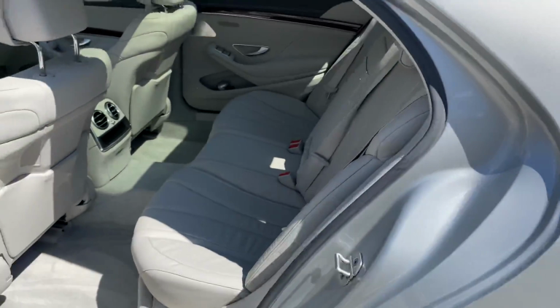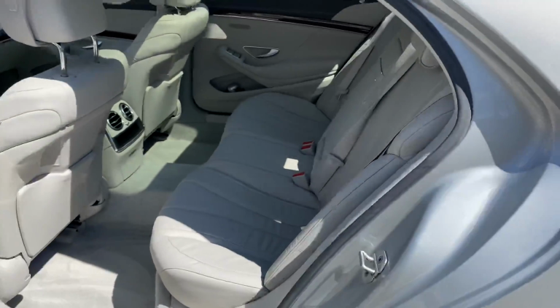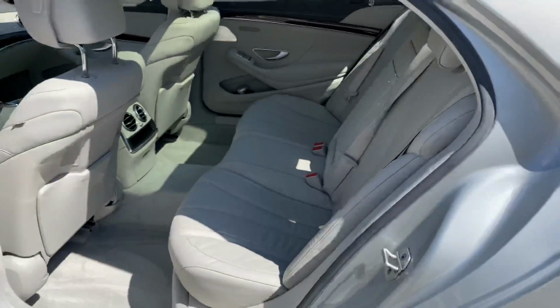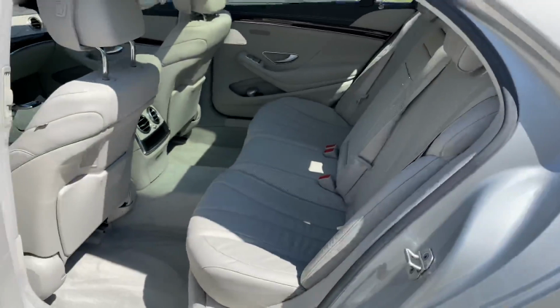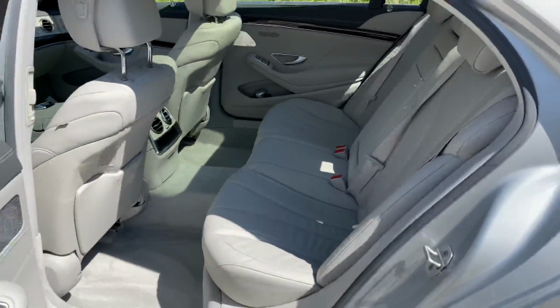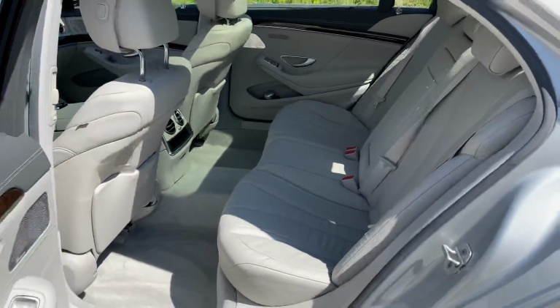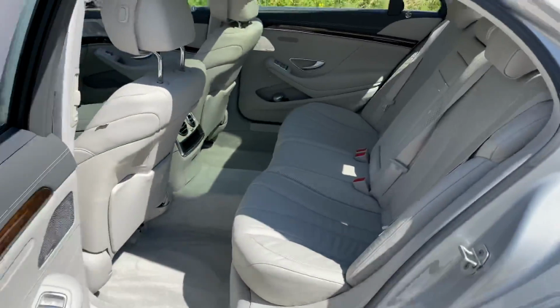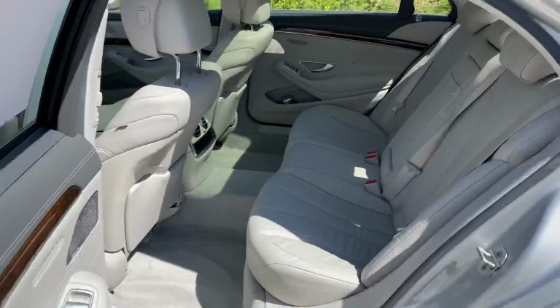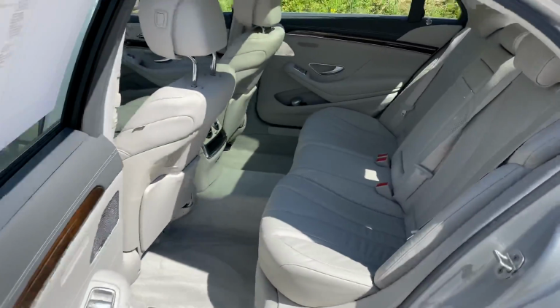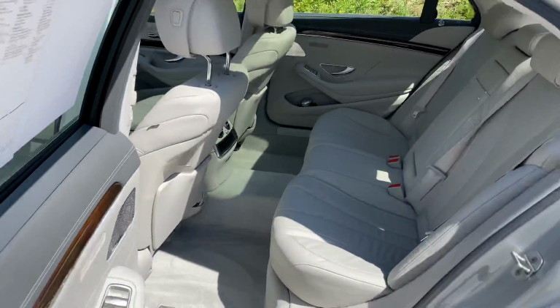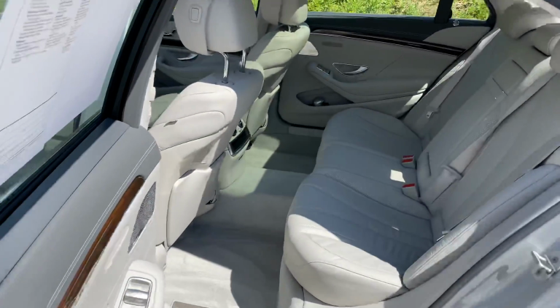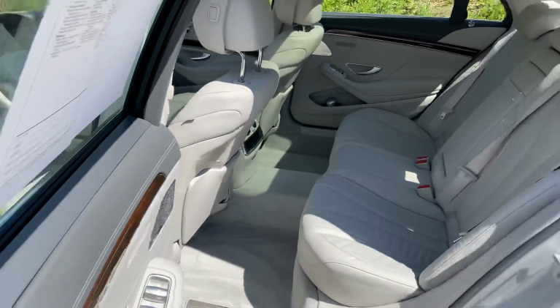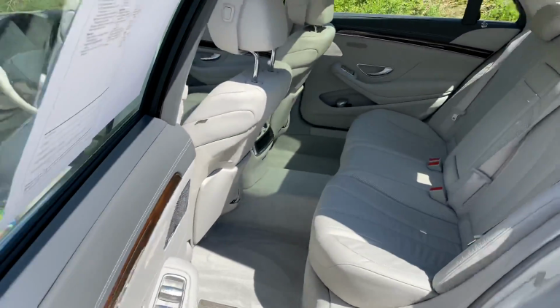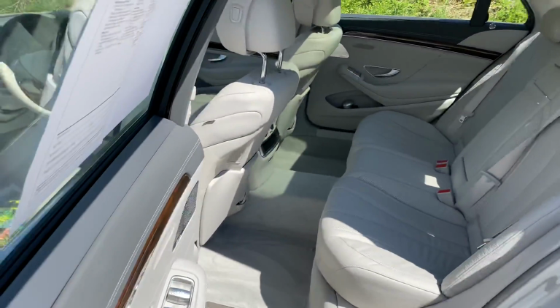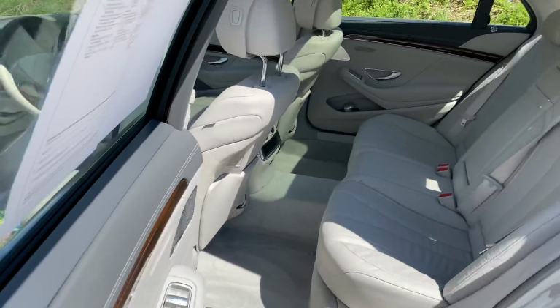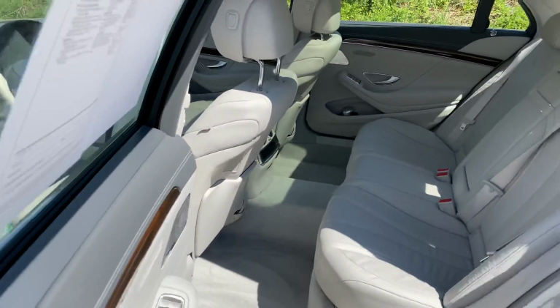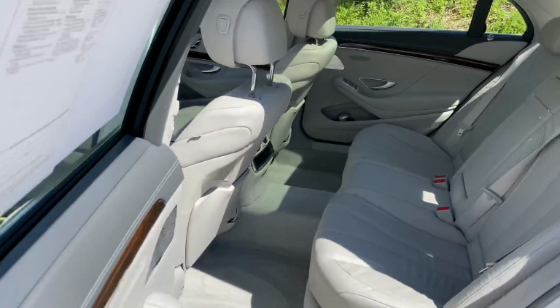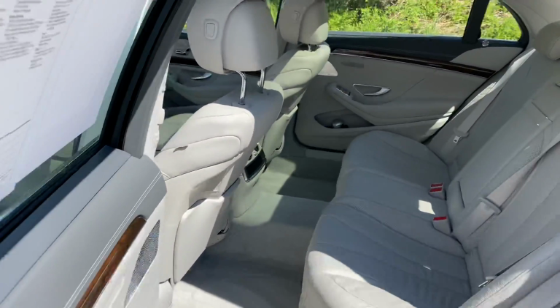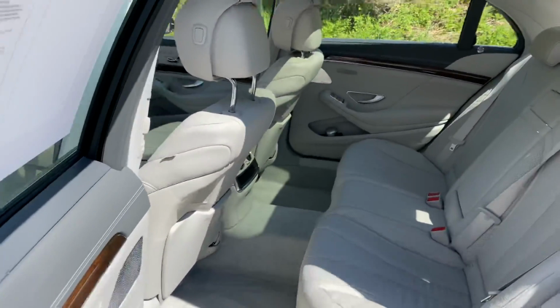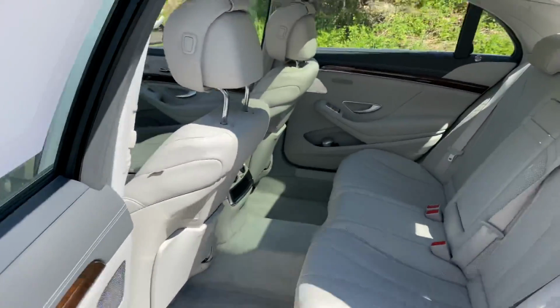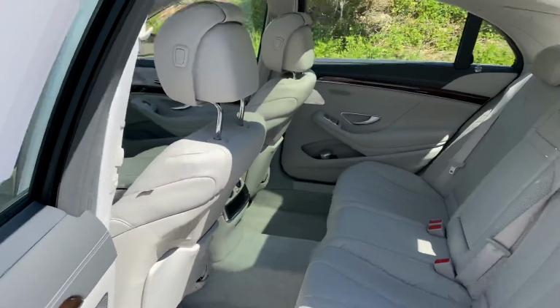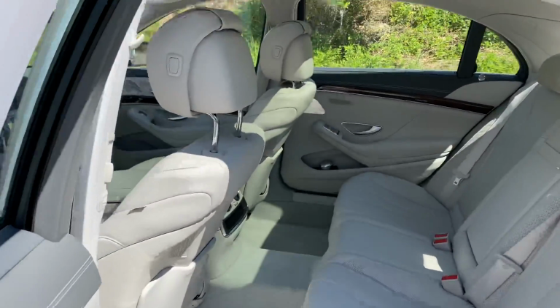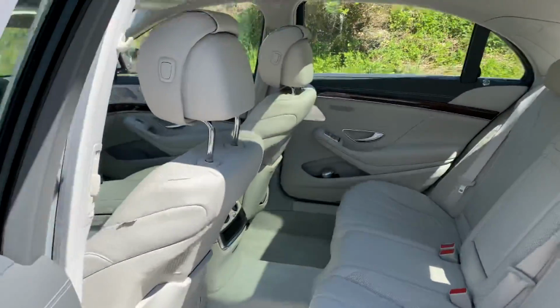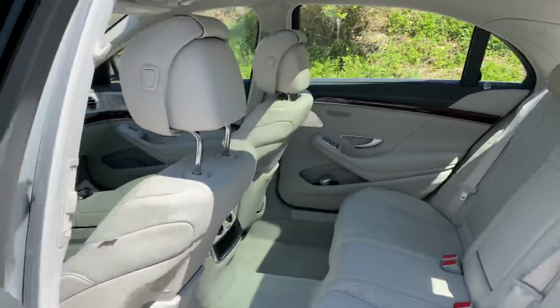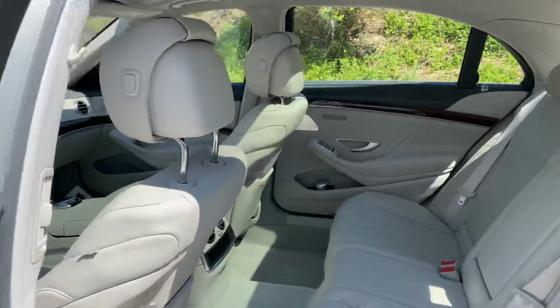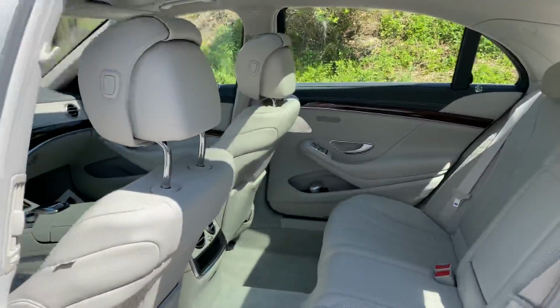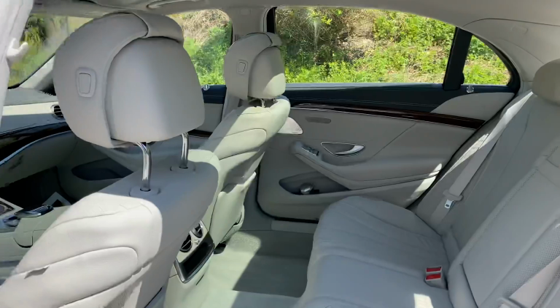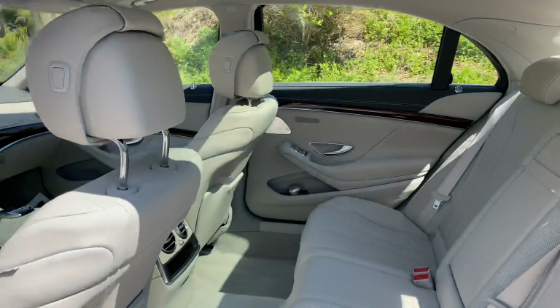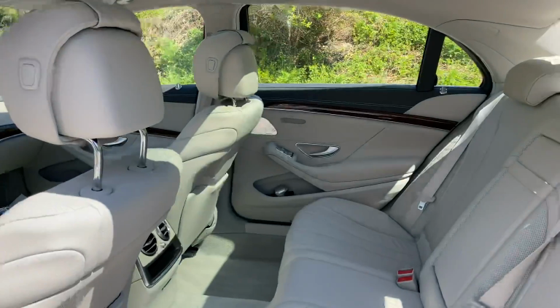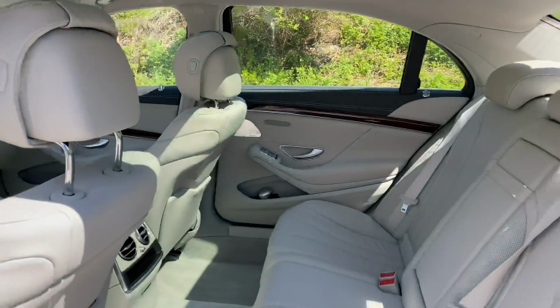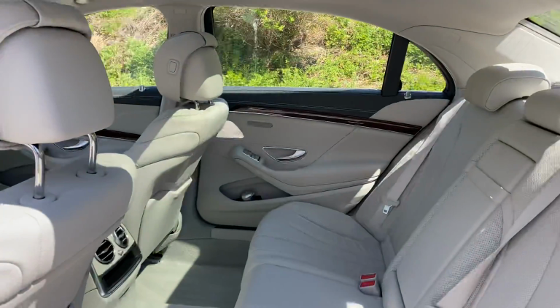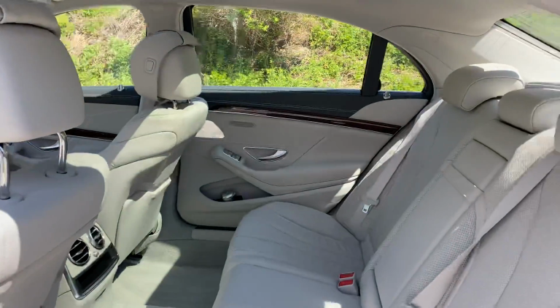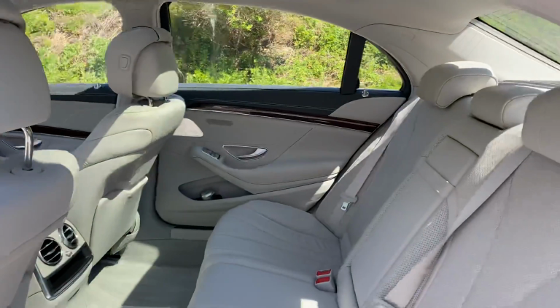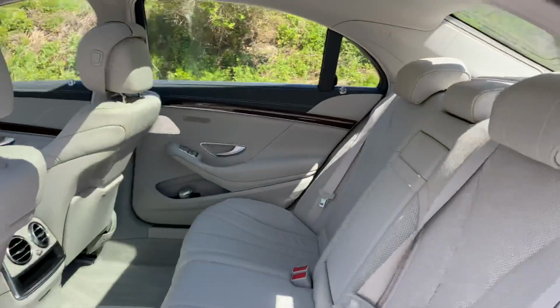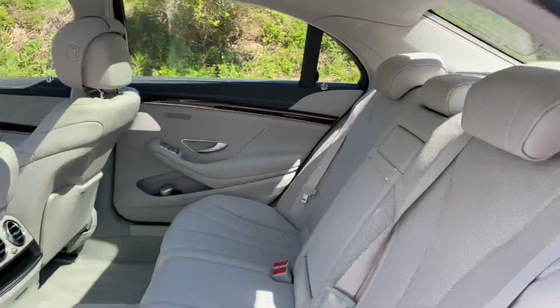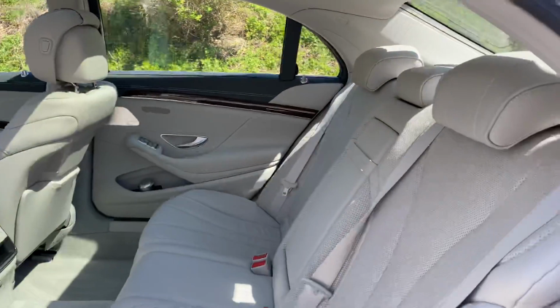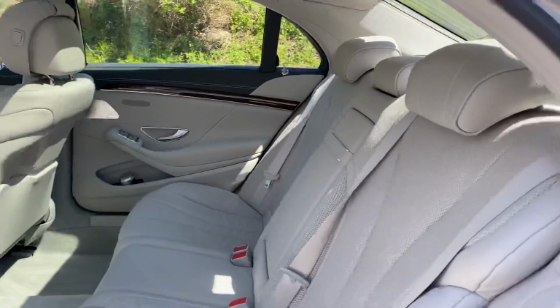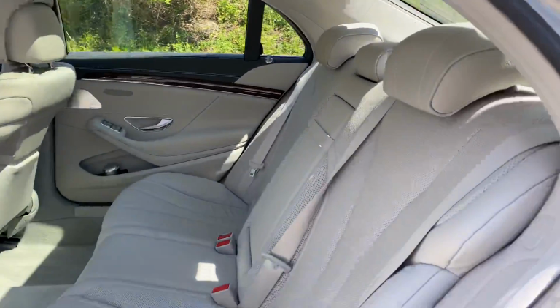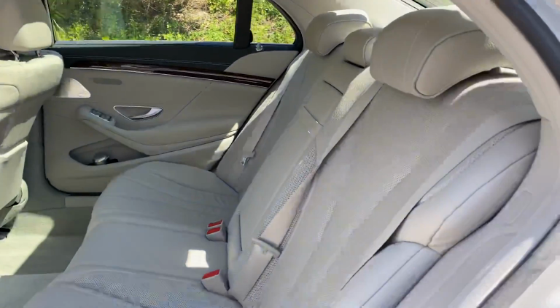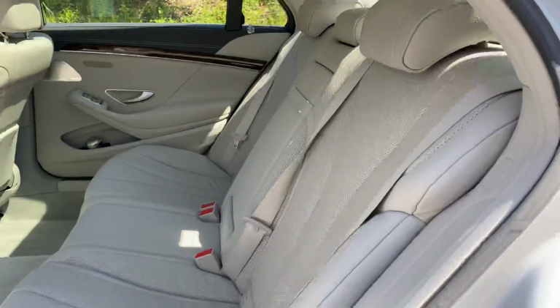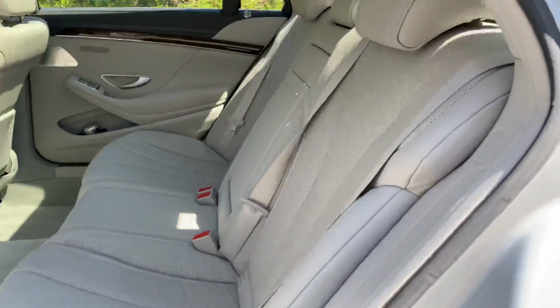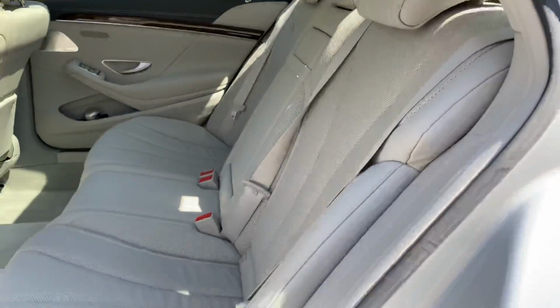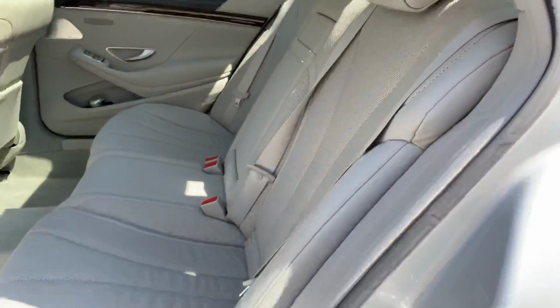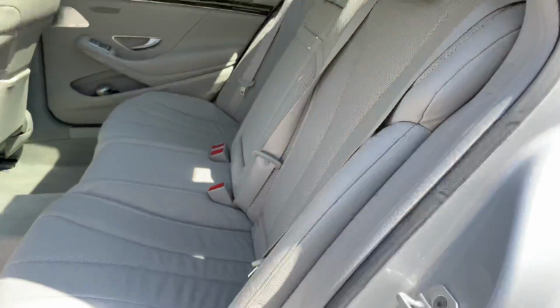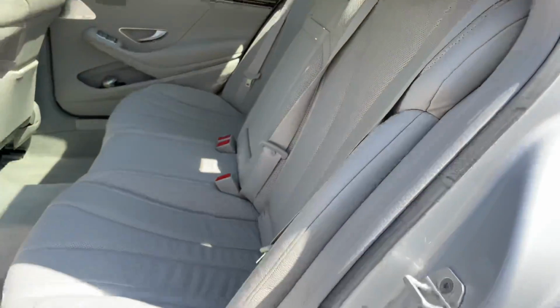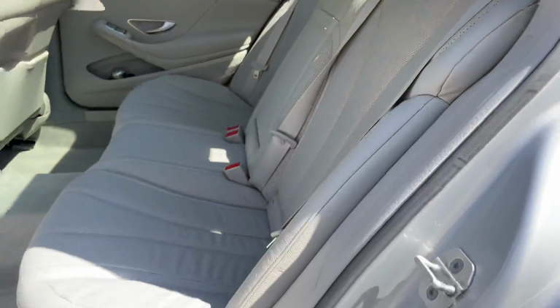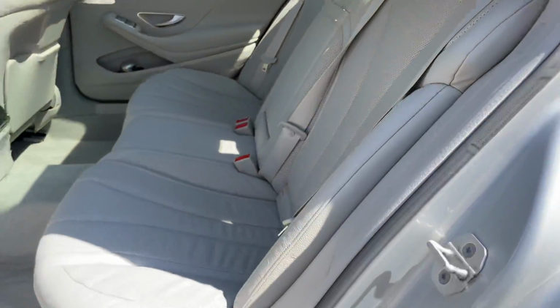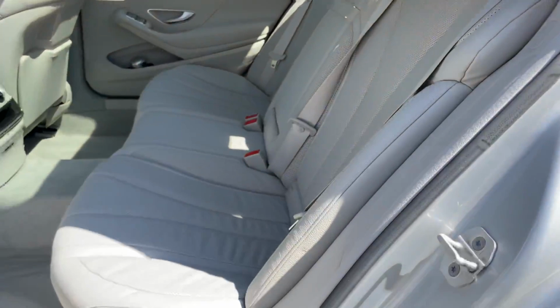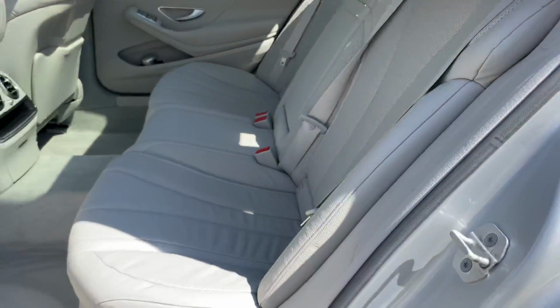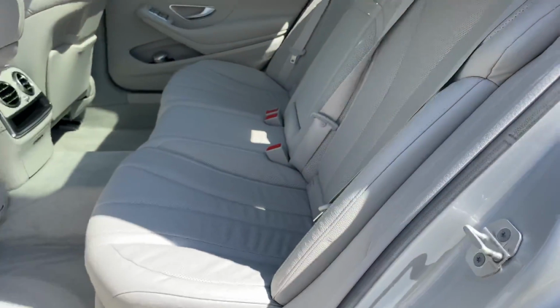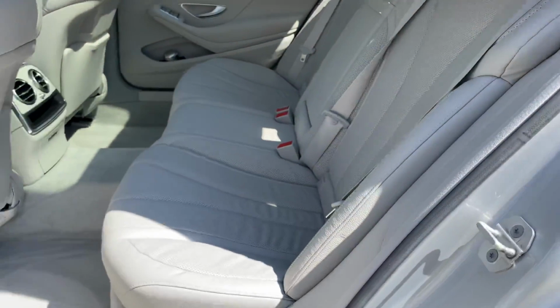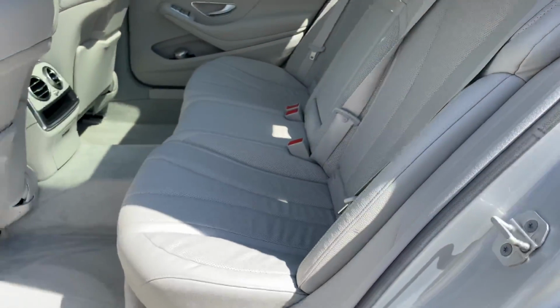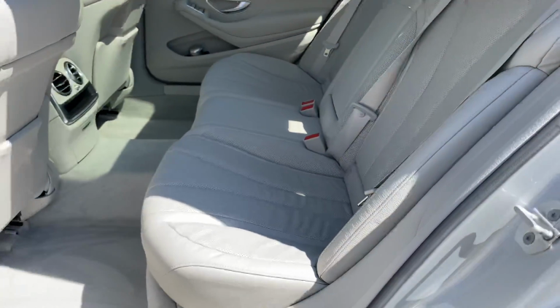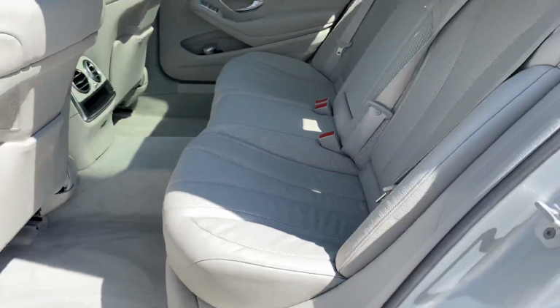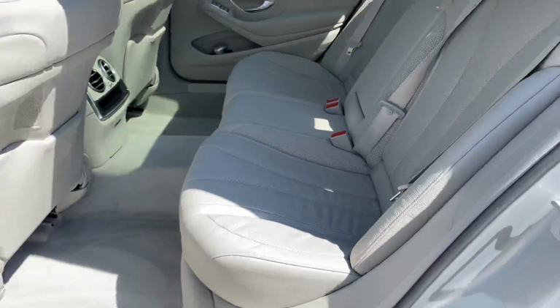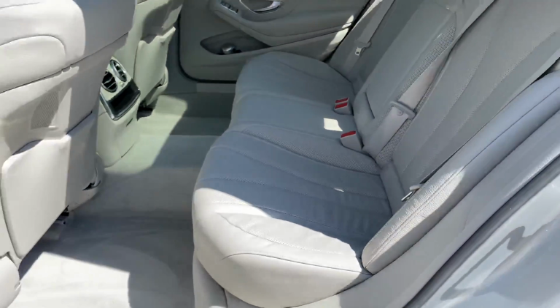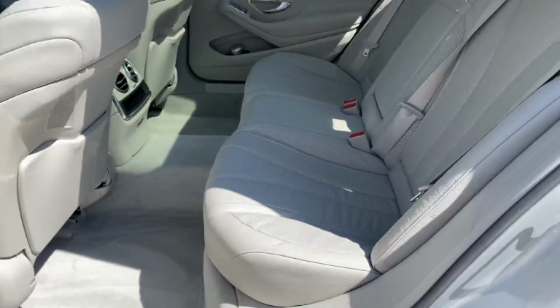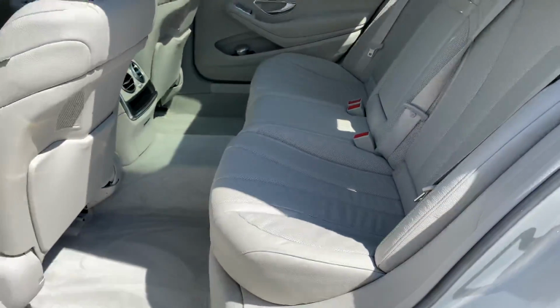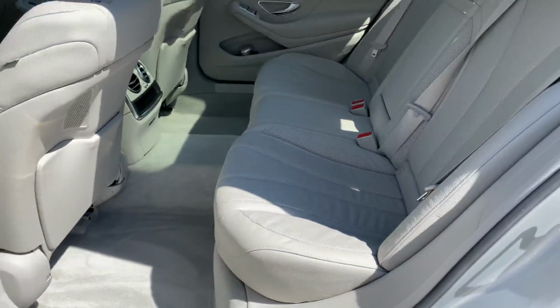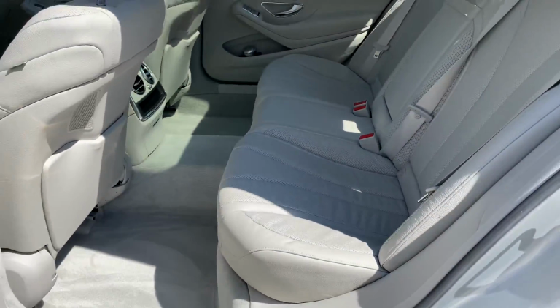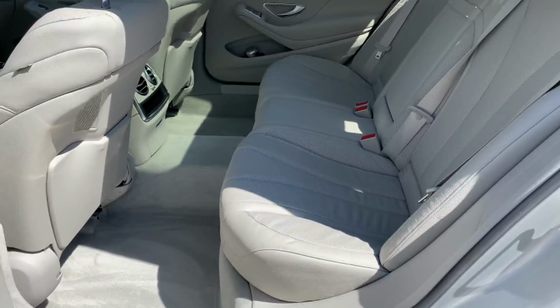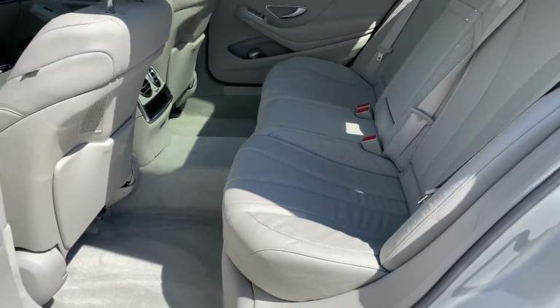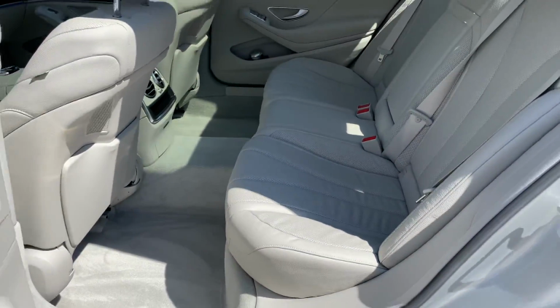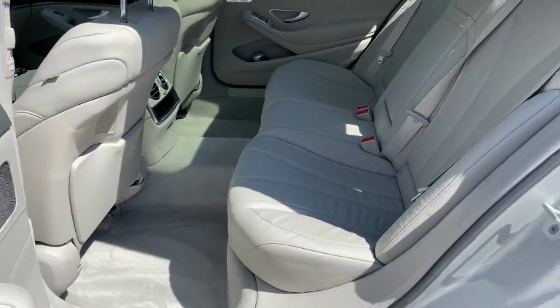Maybe the best part of the S-Class — the back seat. And again, this car has seats that look like no one sat in them.